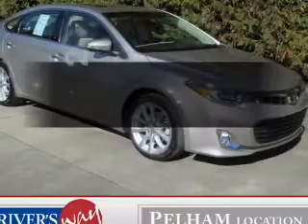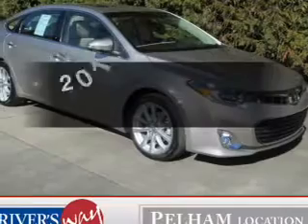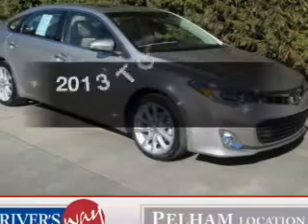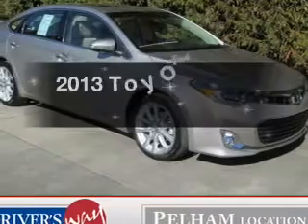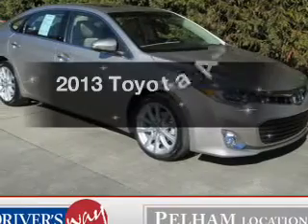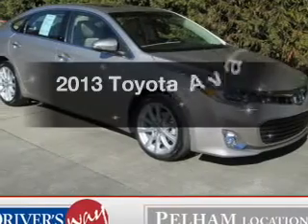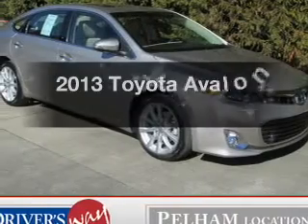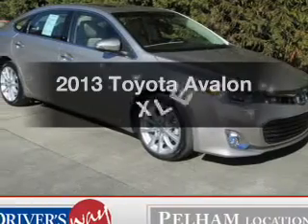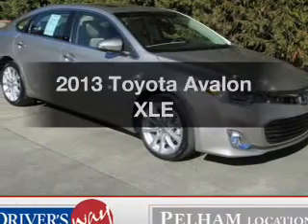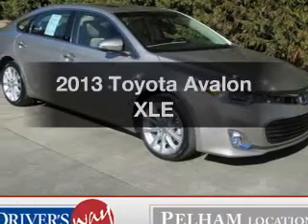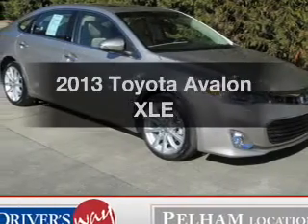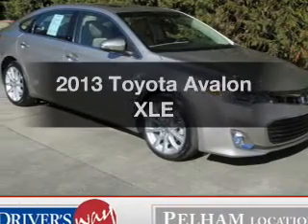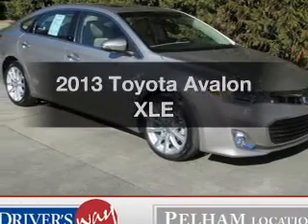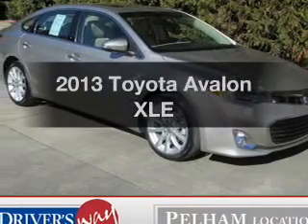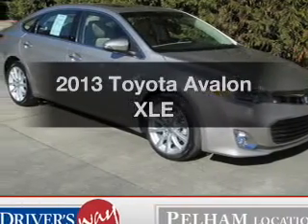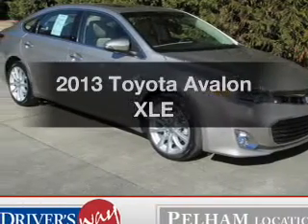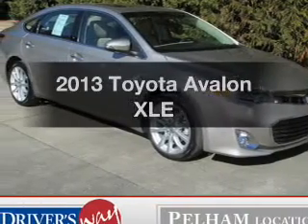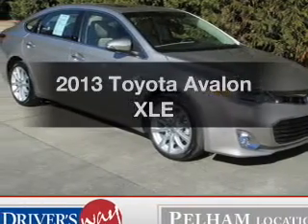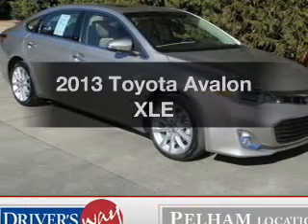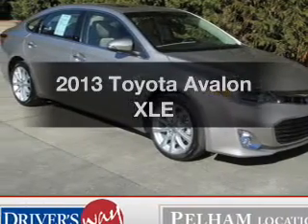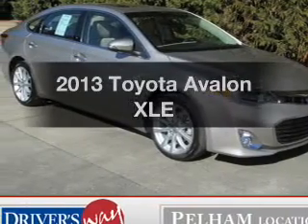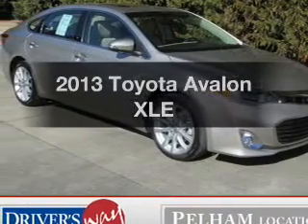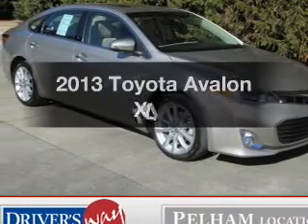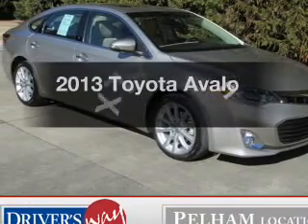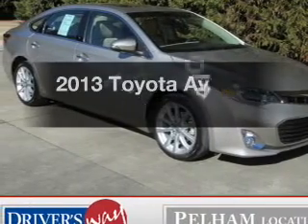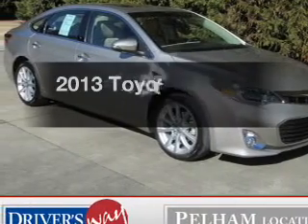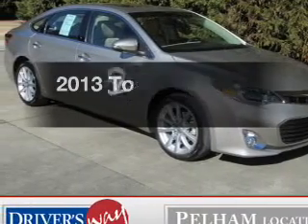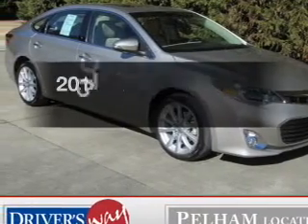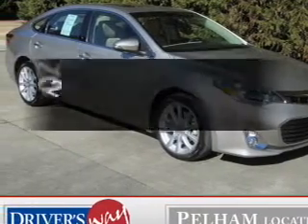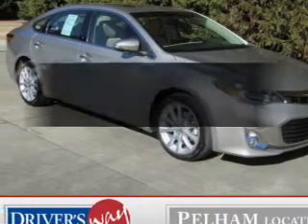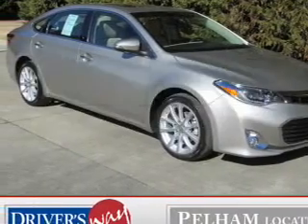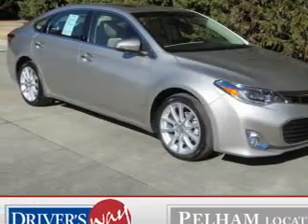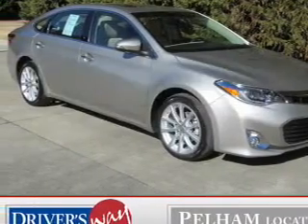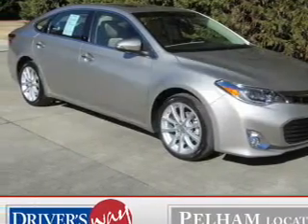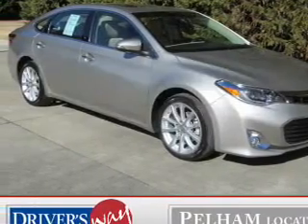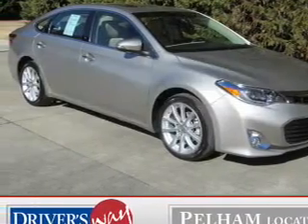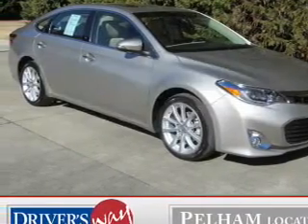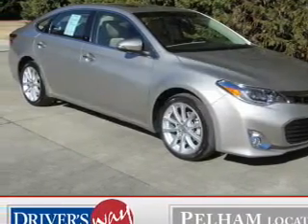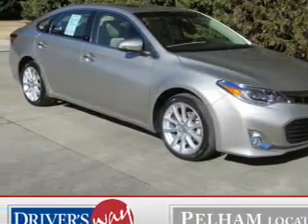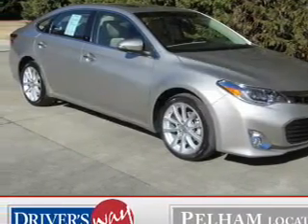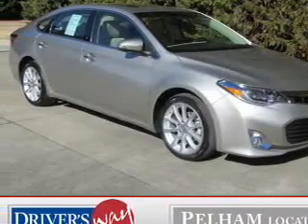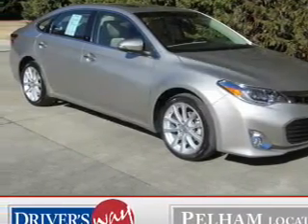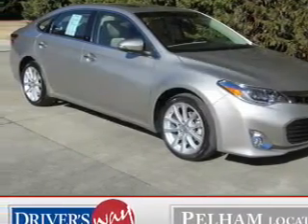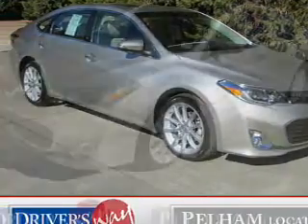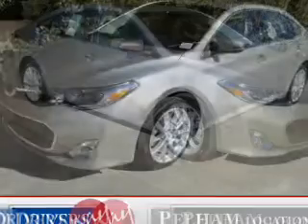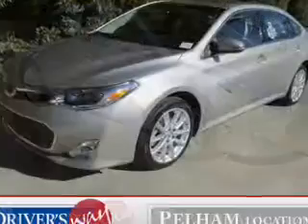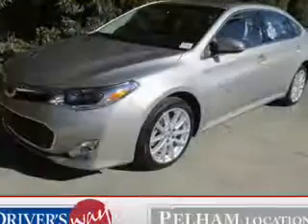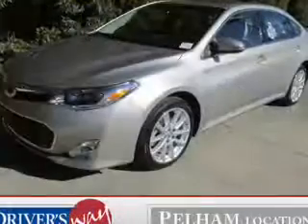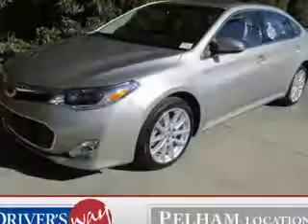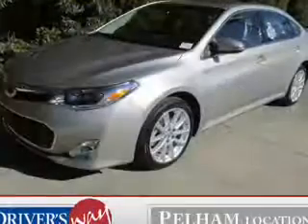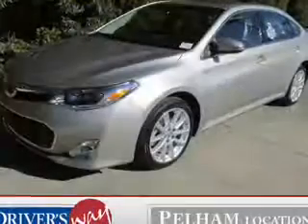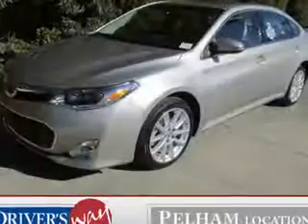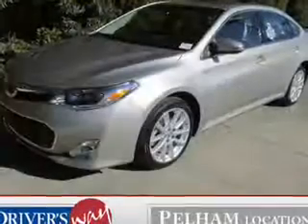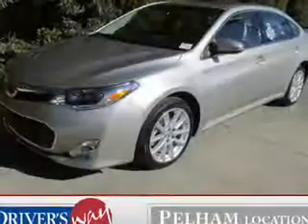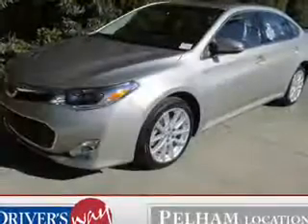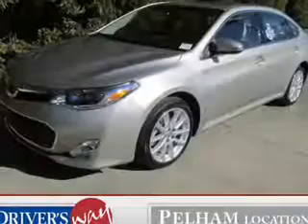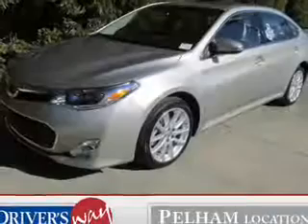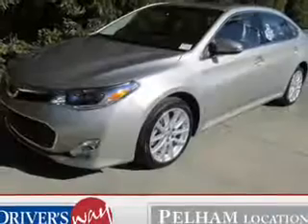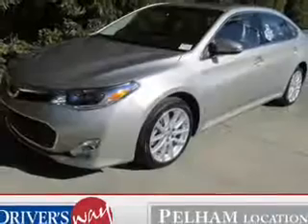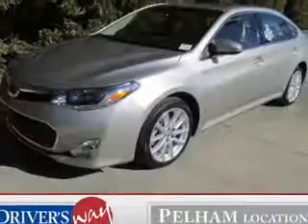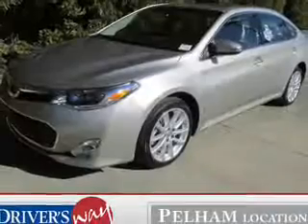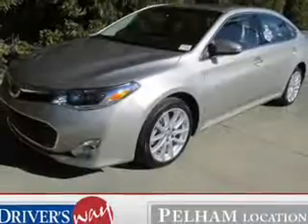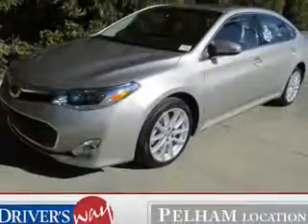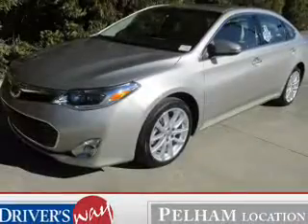Introducing the 2013 Toyota Avalon — everything you need under one roof with this great vehicle.